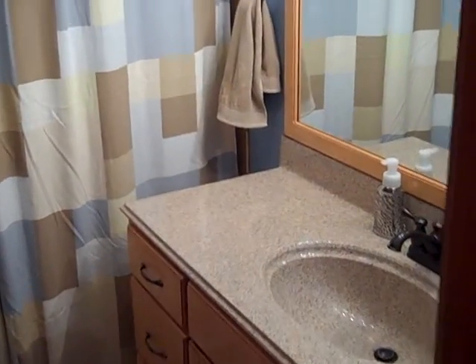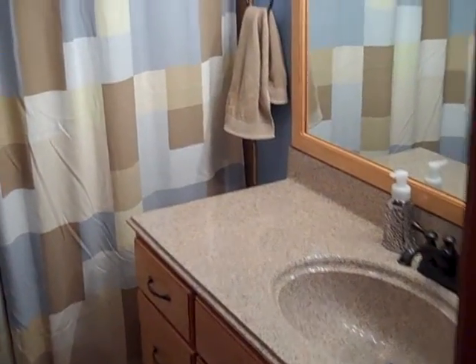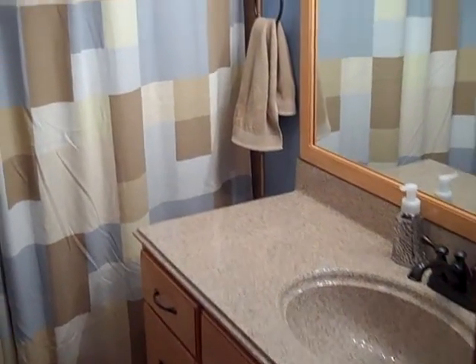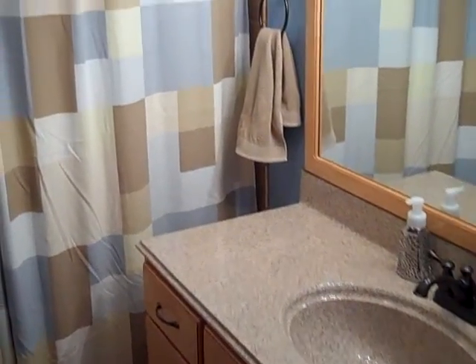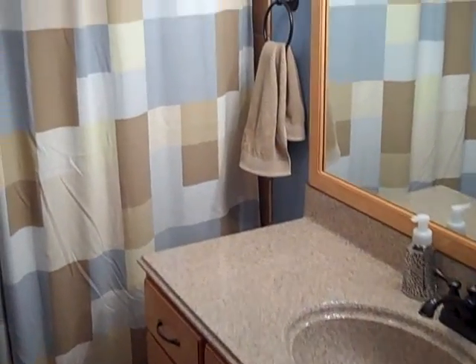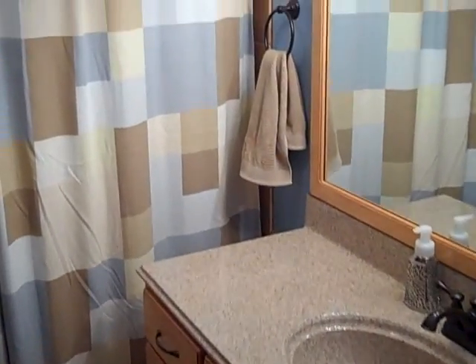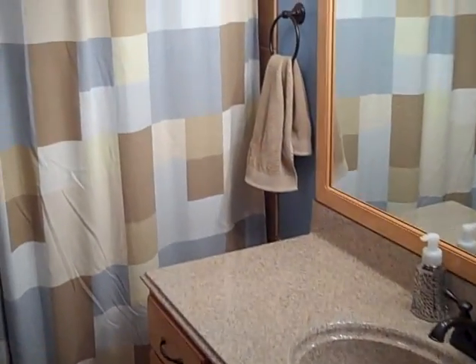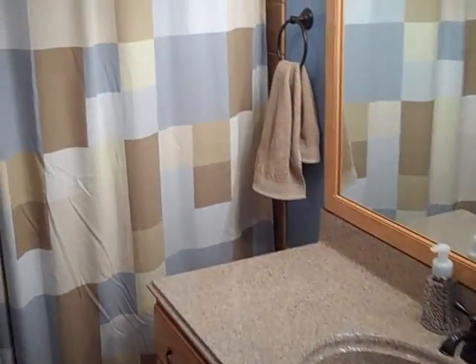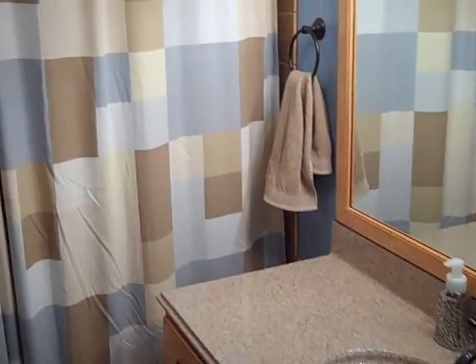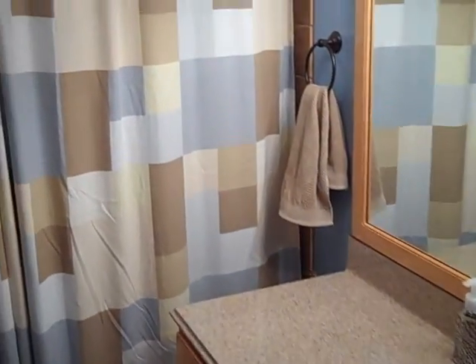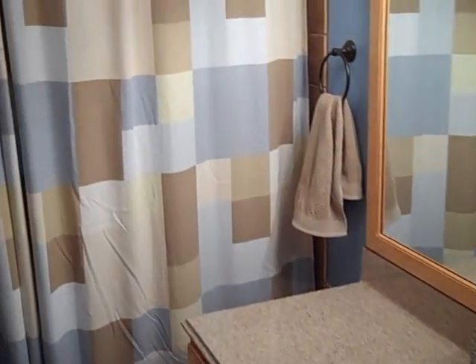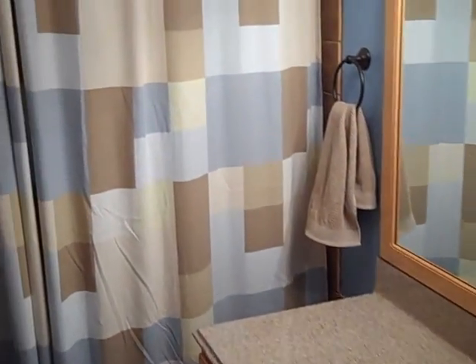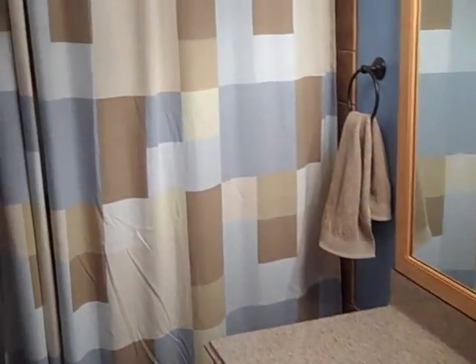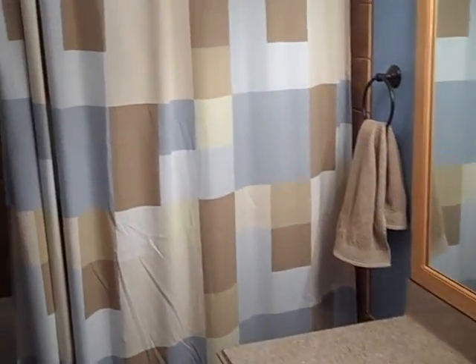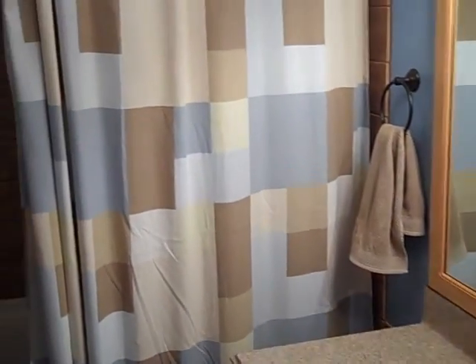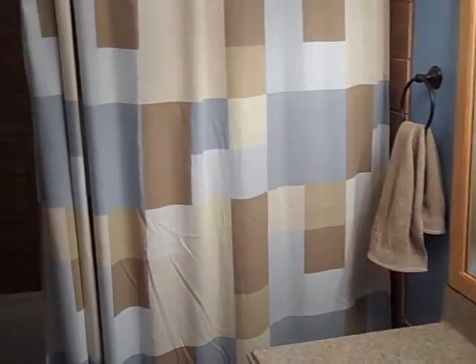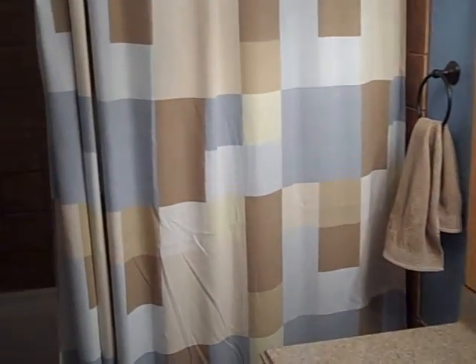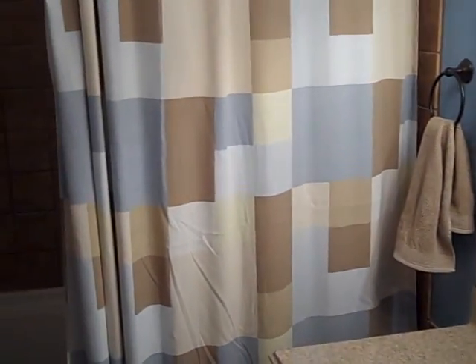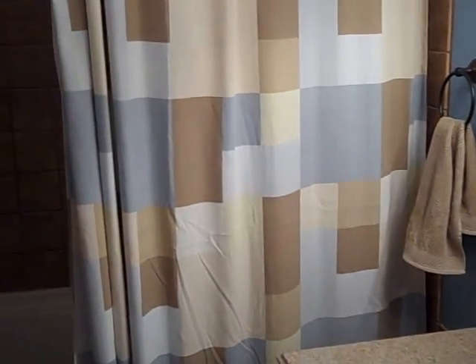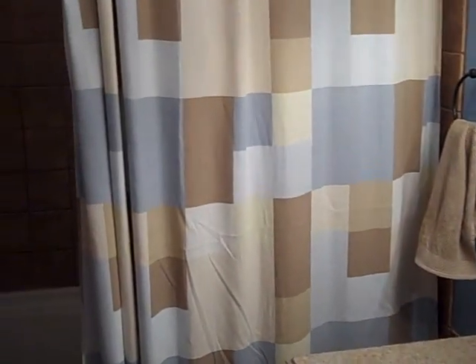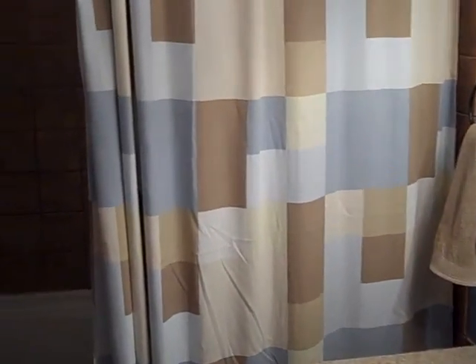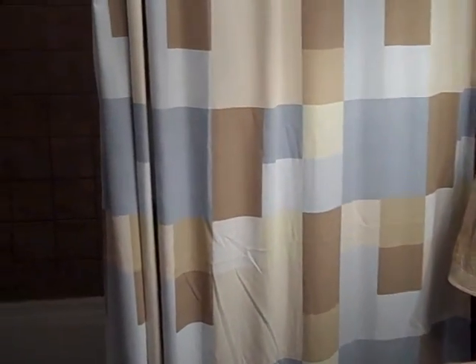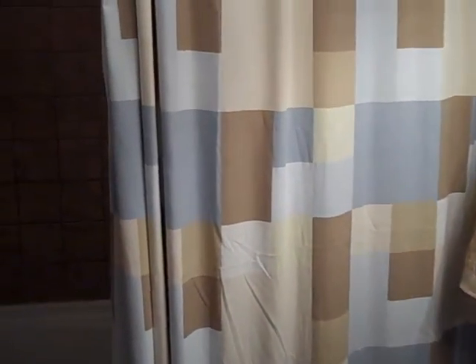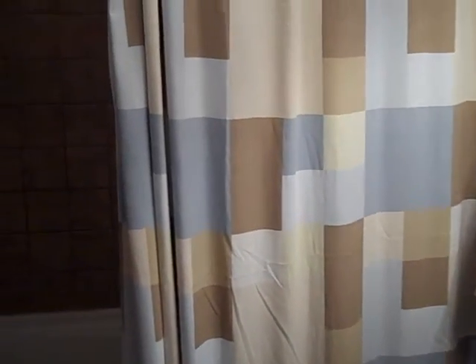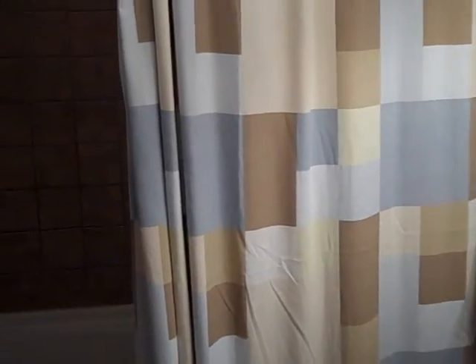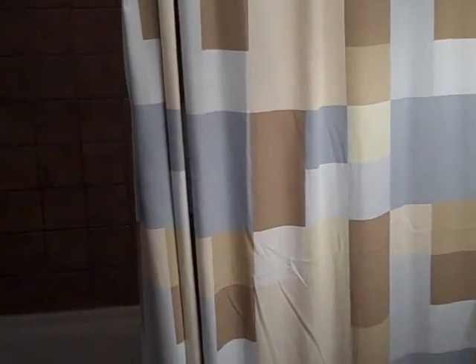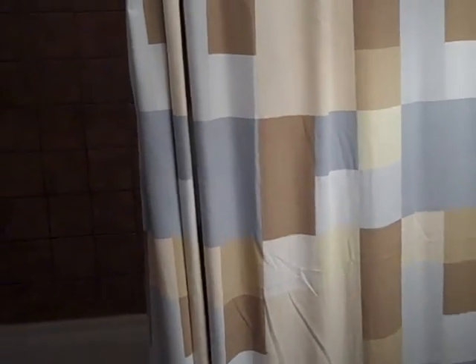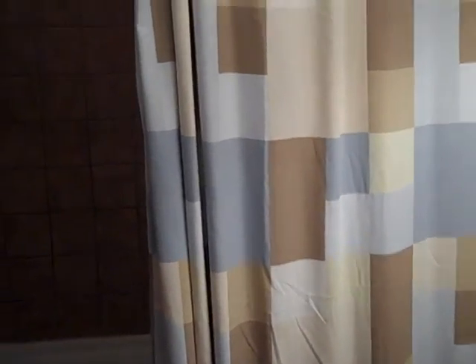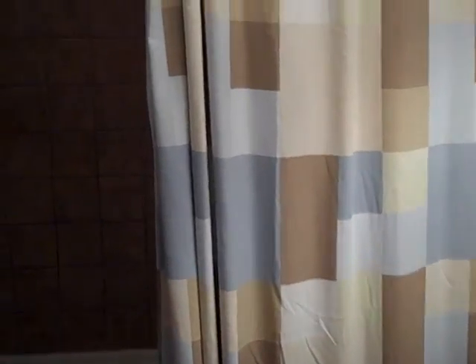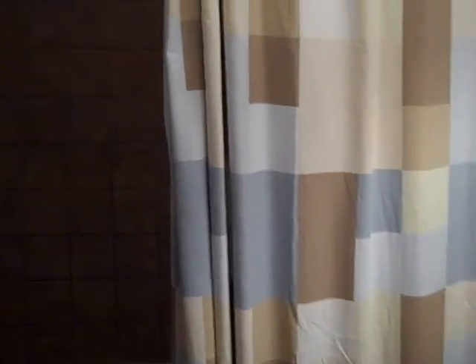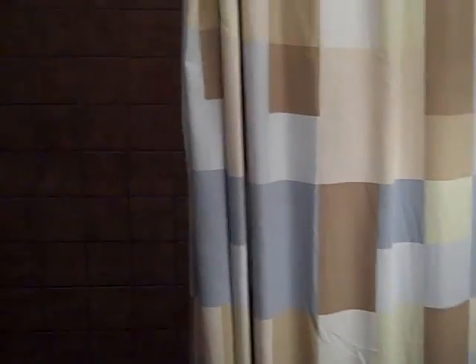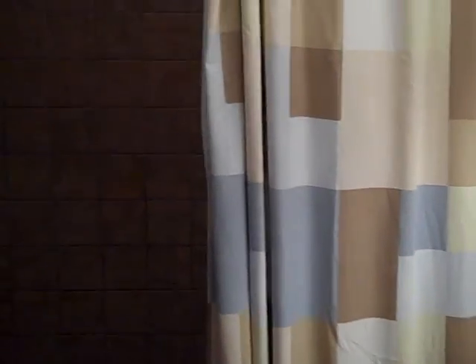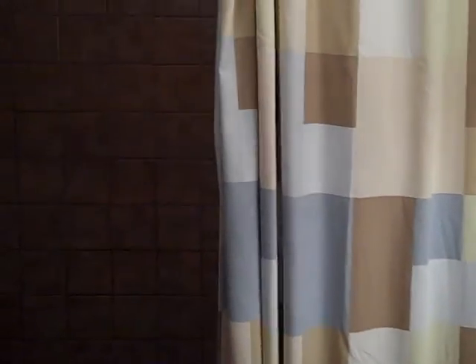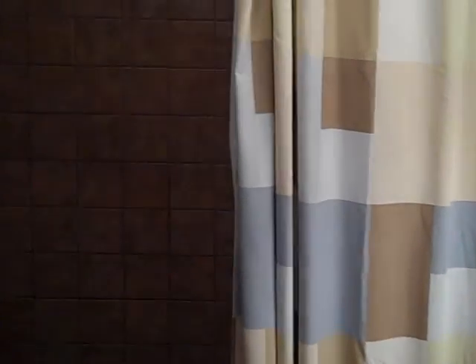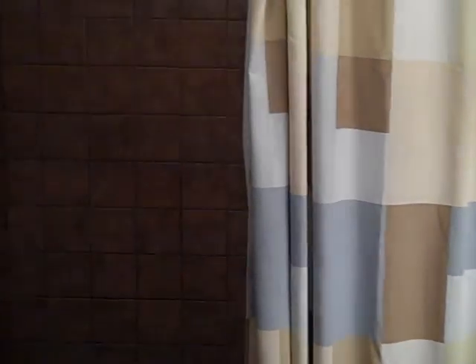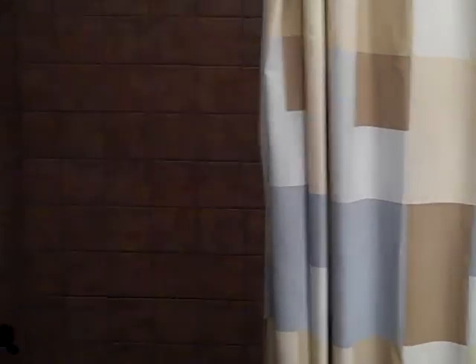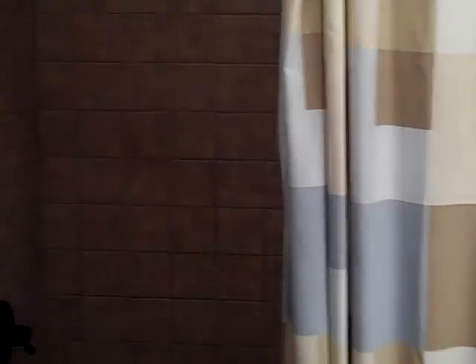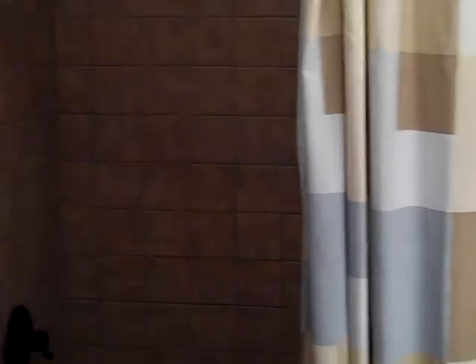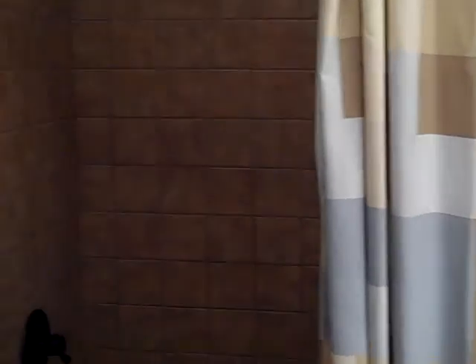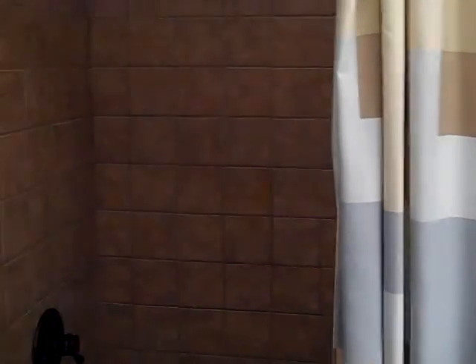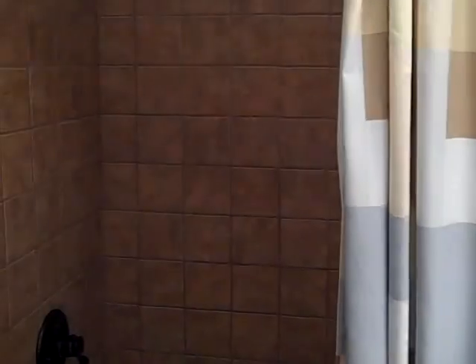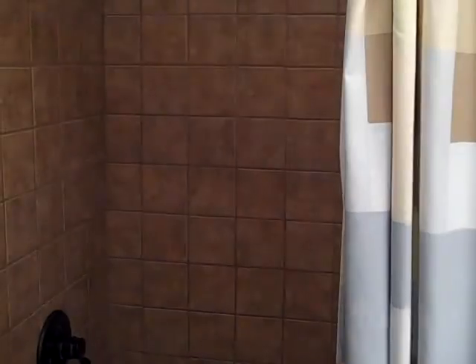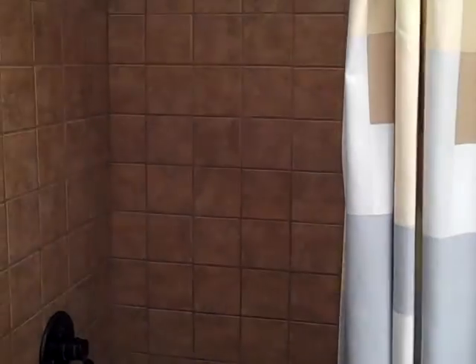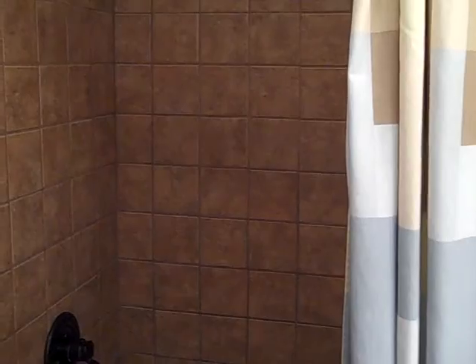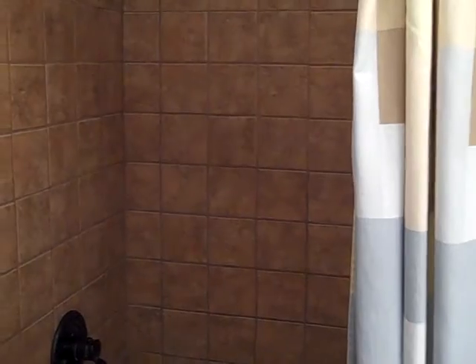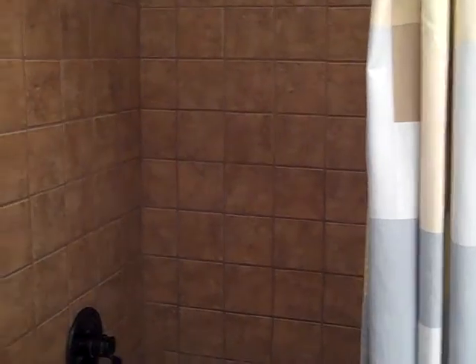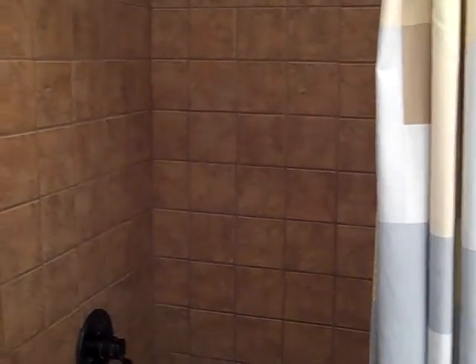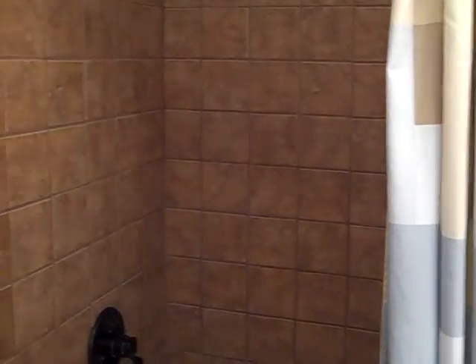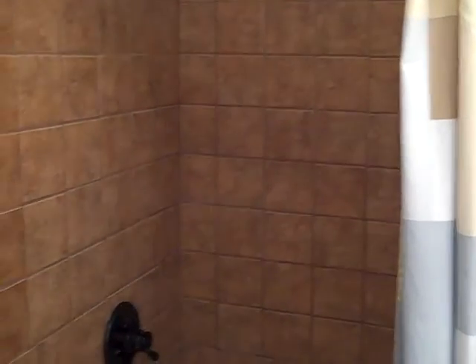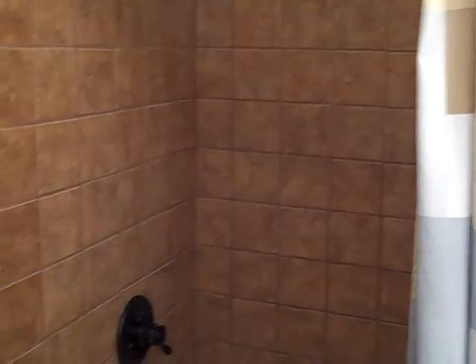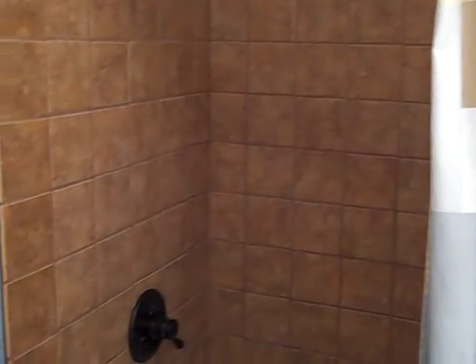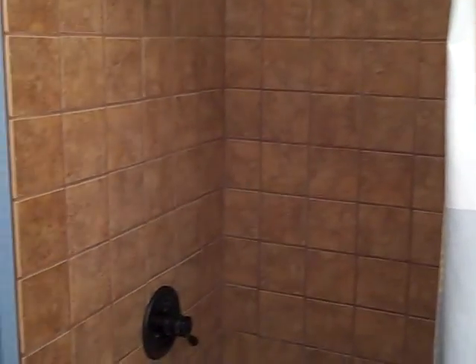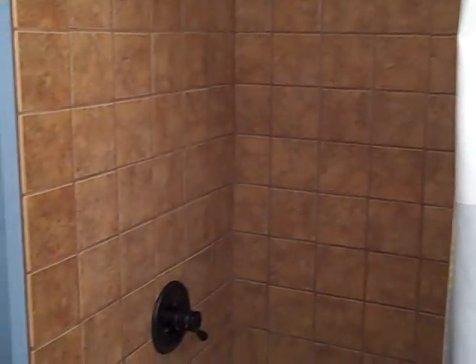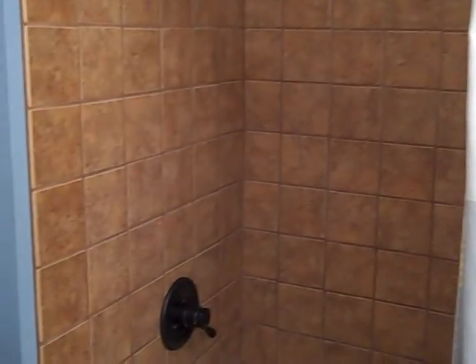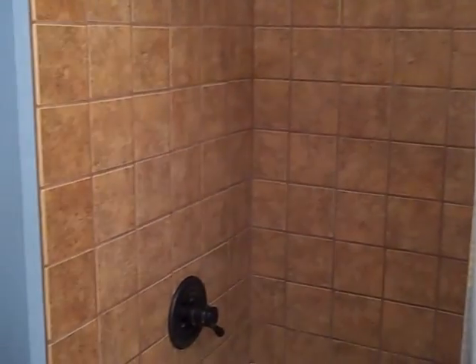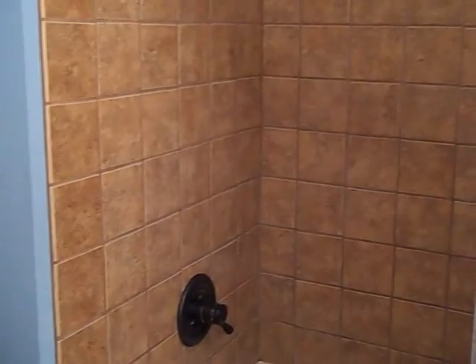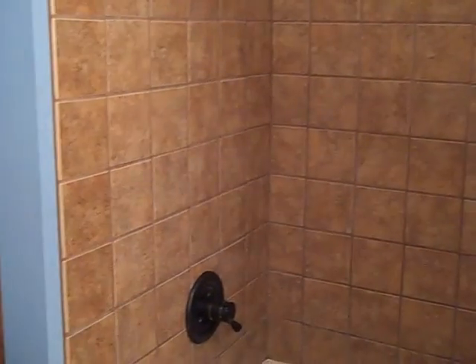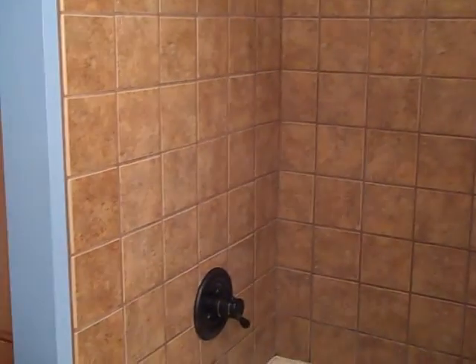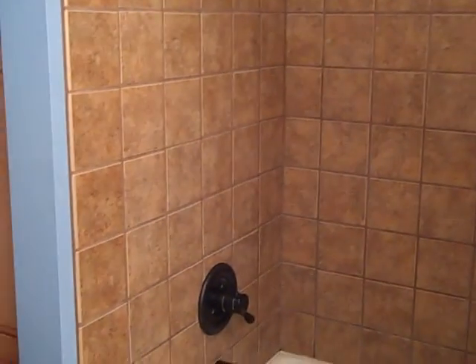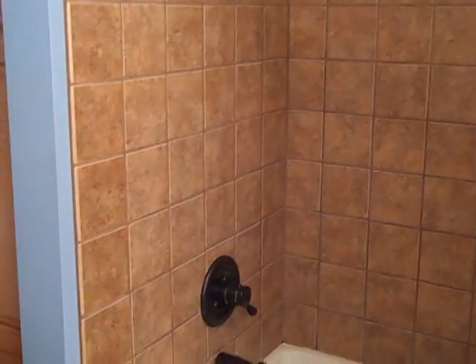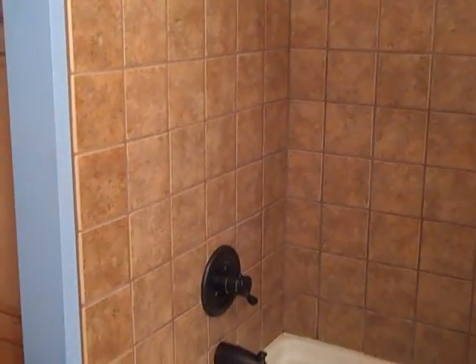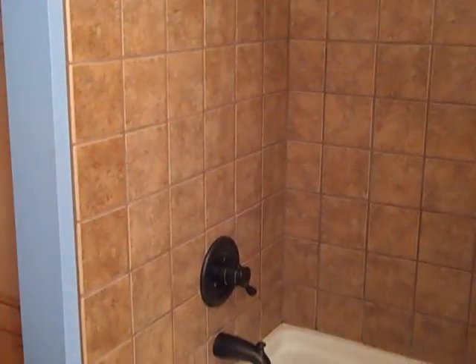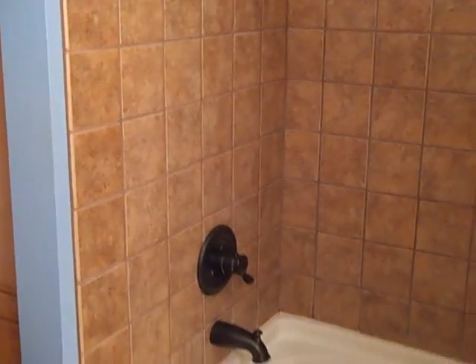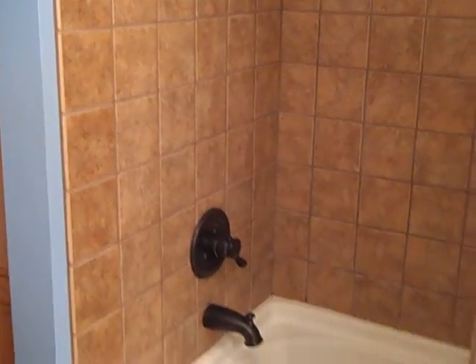This has been remodeled — it was taken down to the studs. It's a beautiful tiled shower and tub surround.